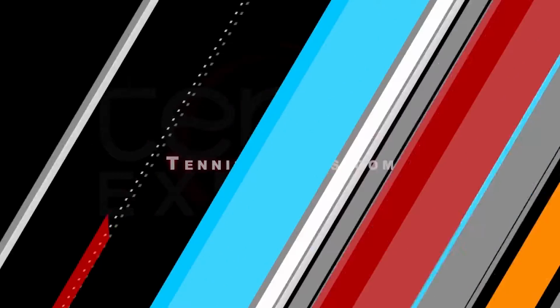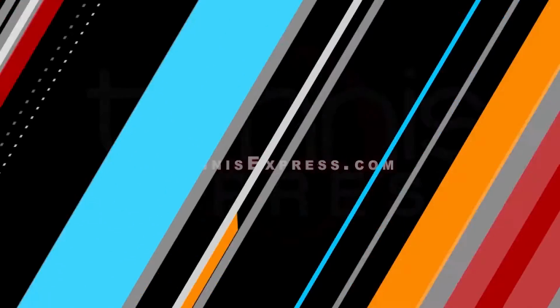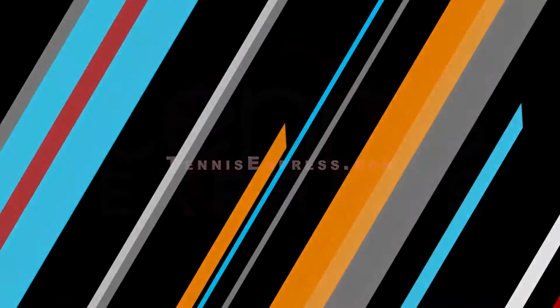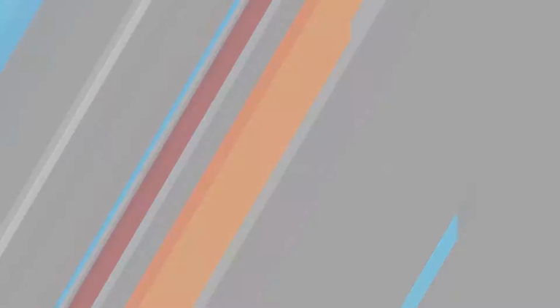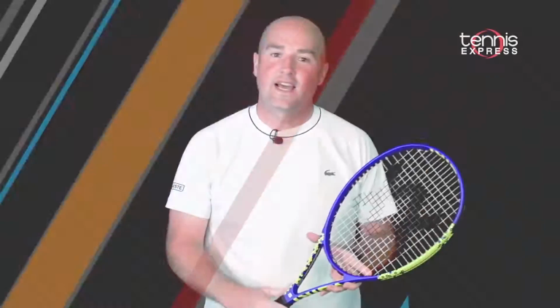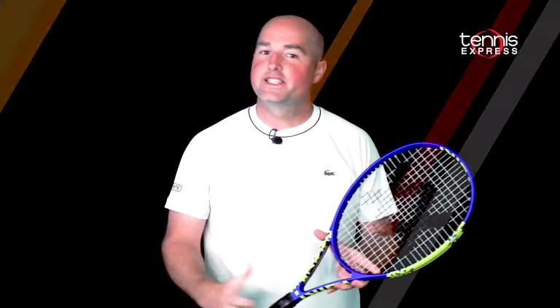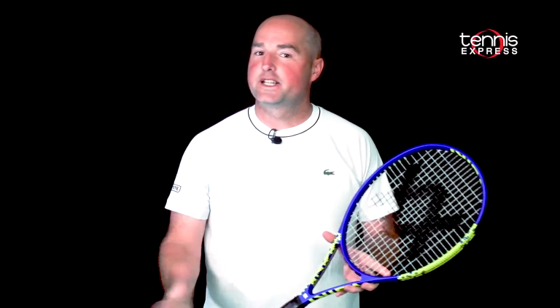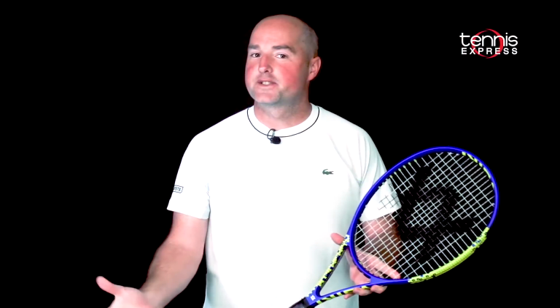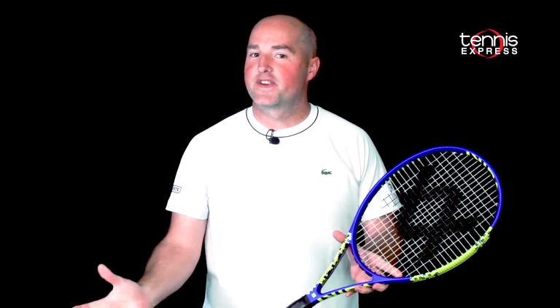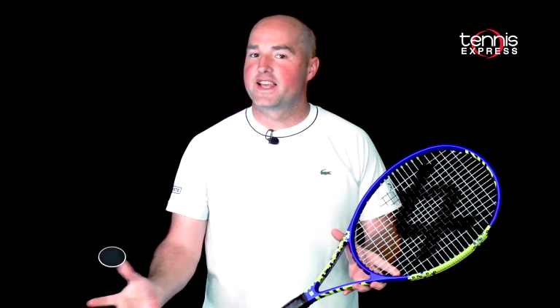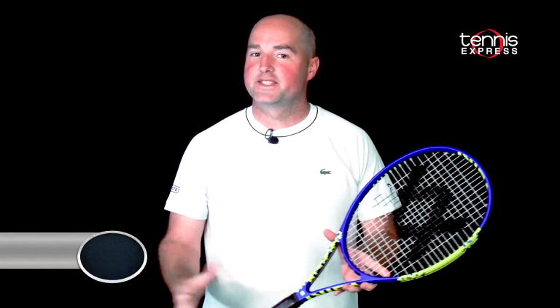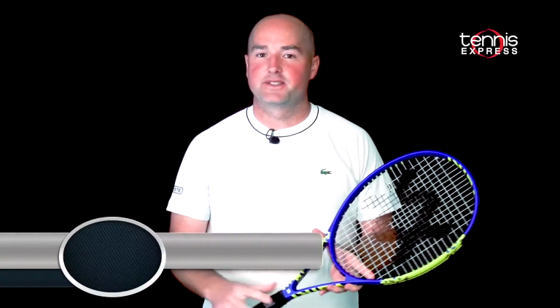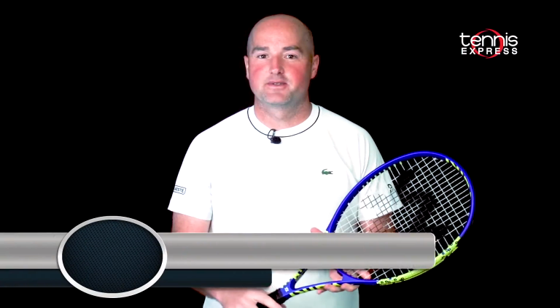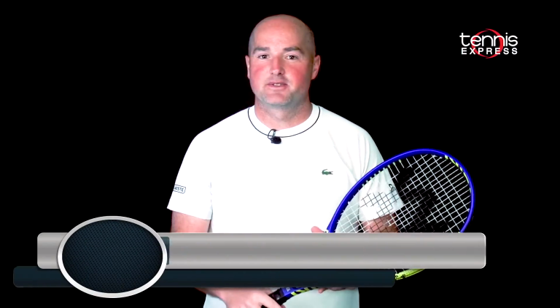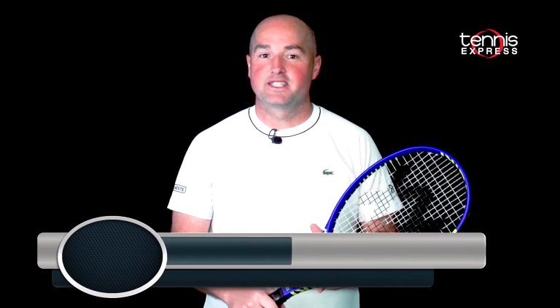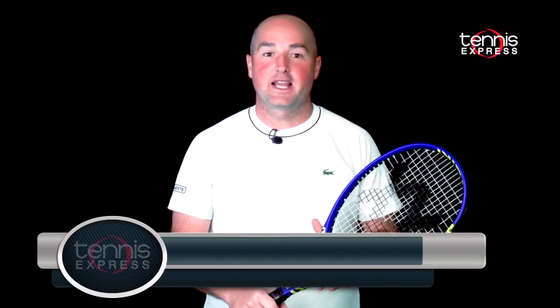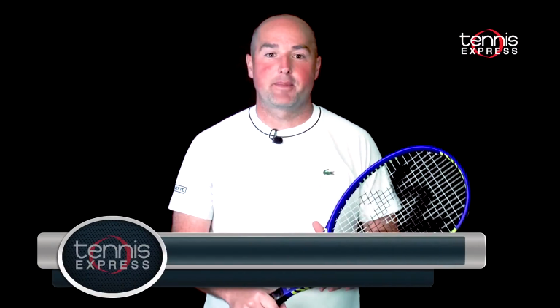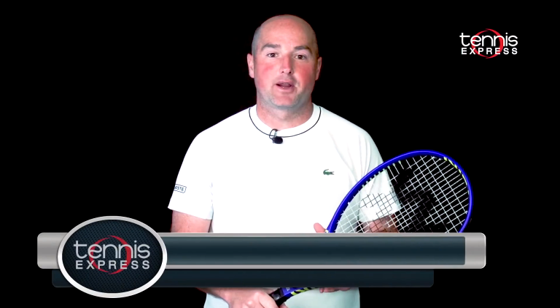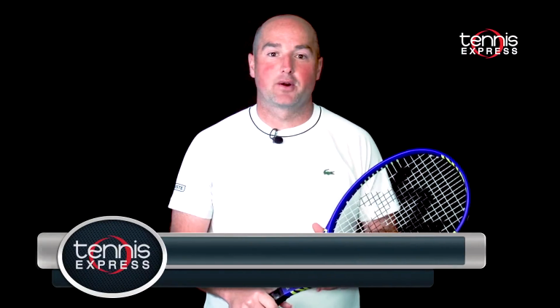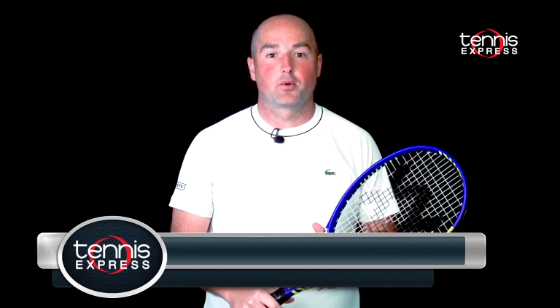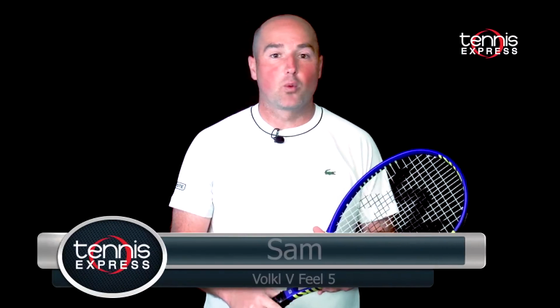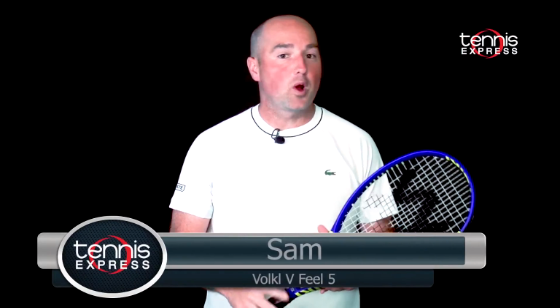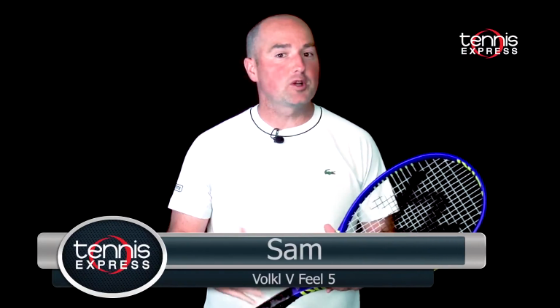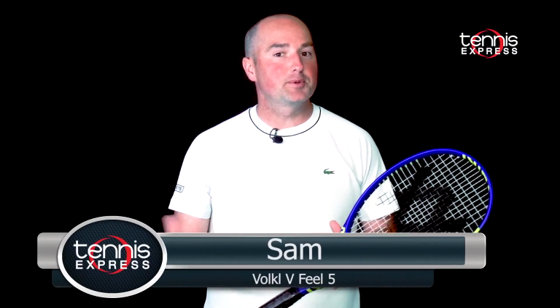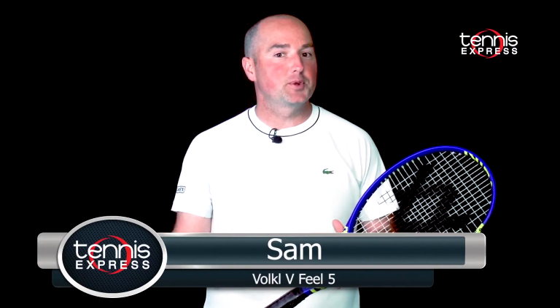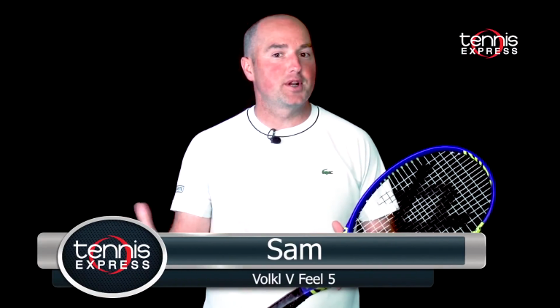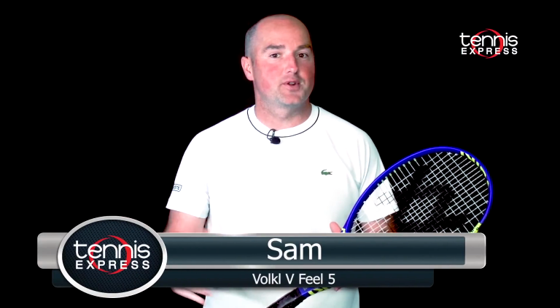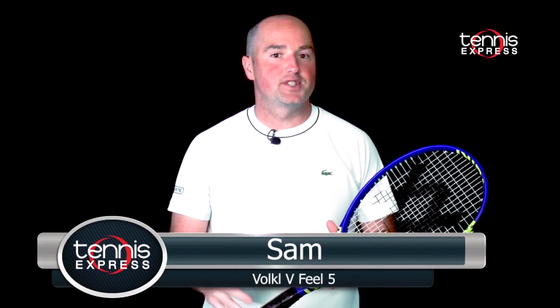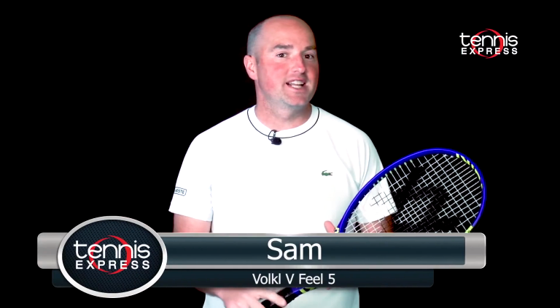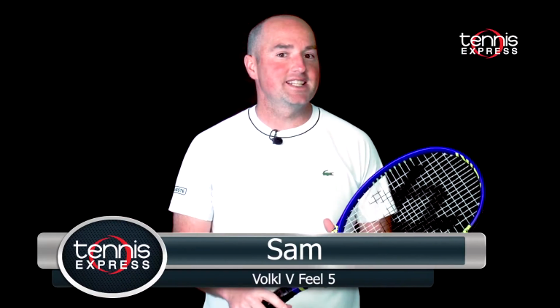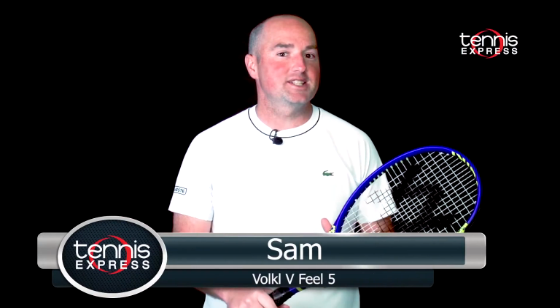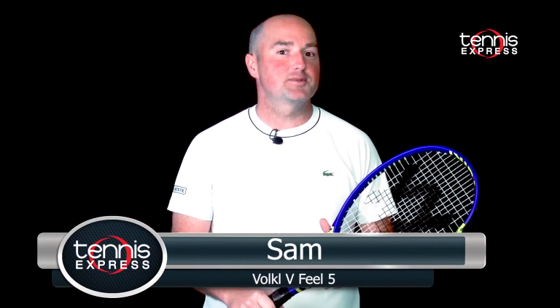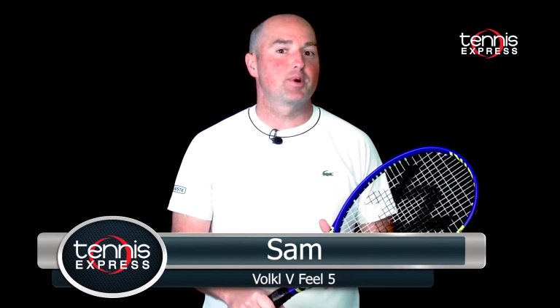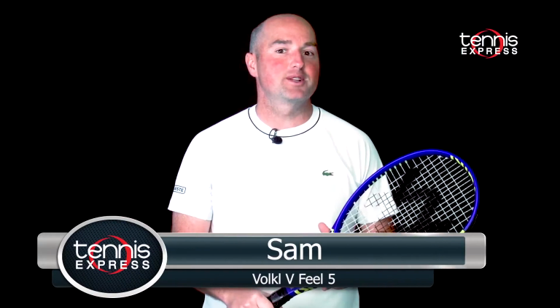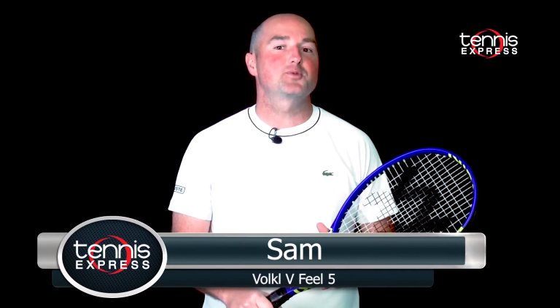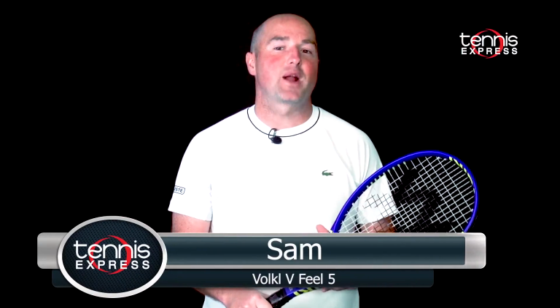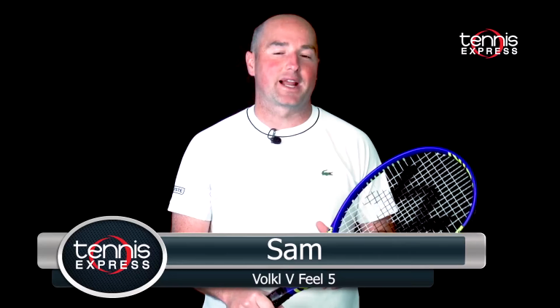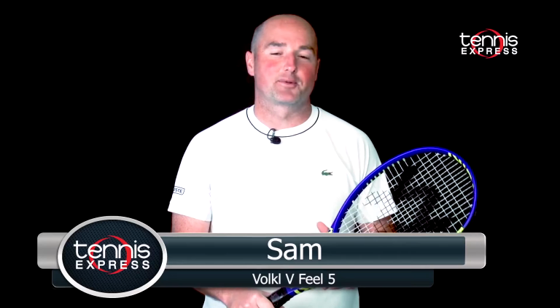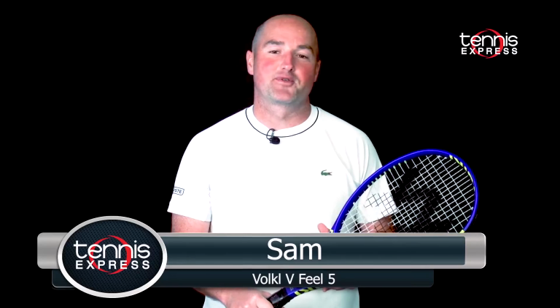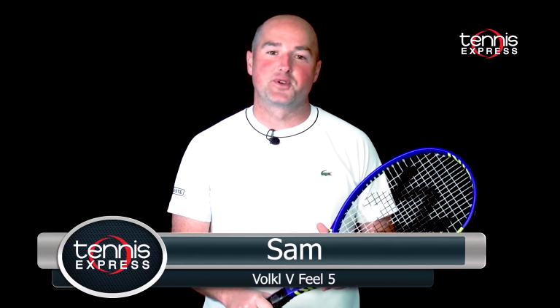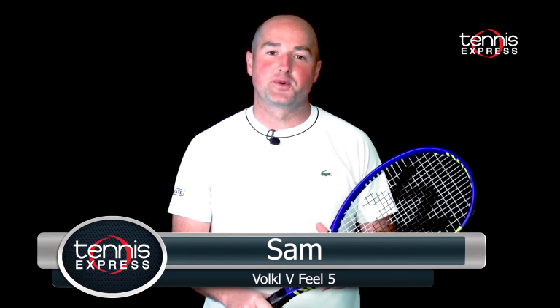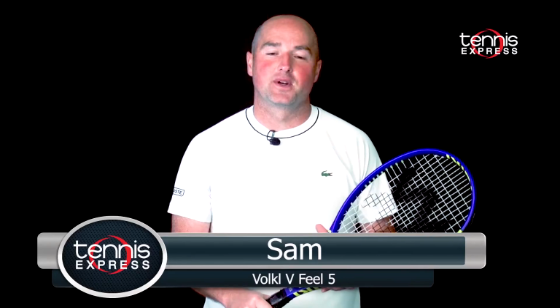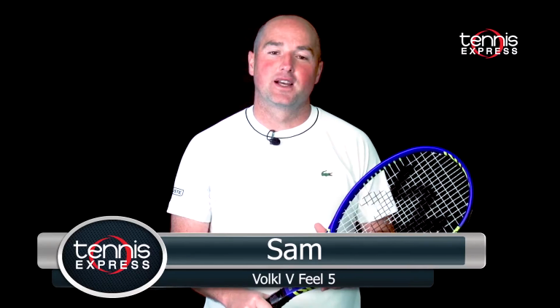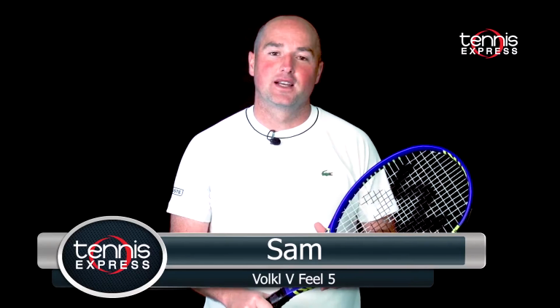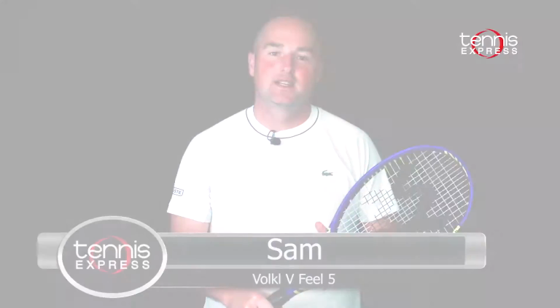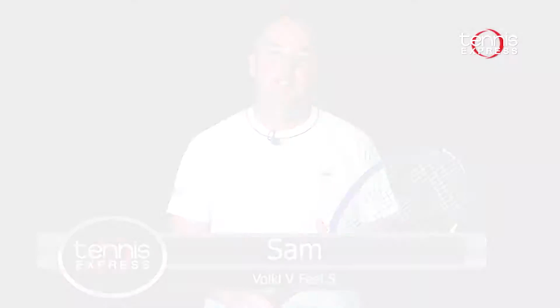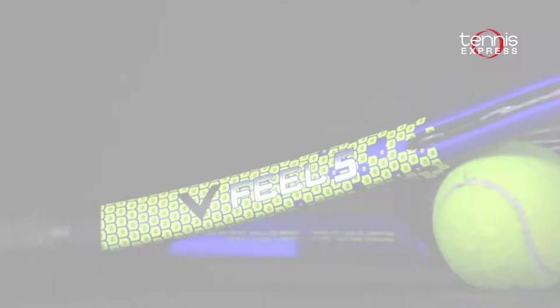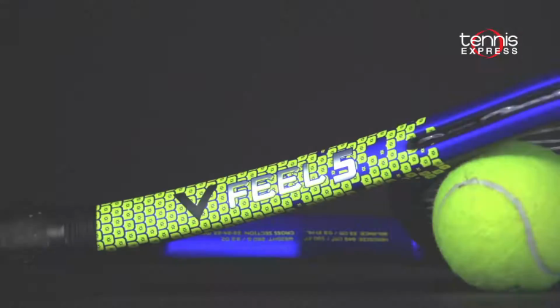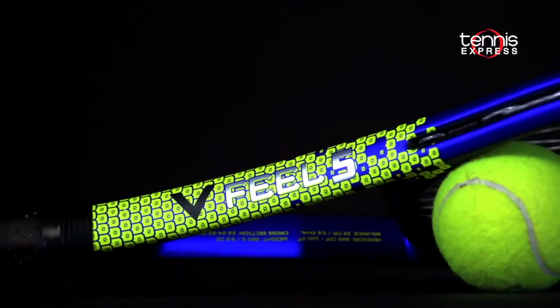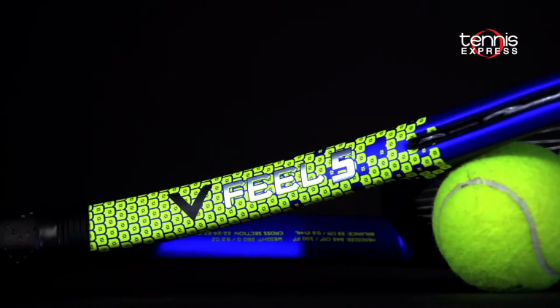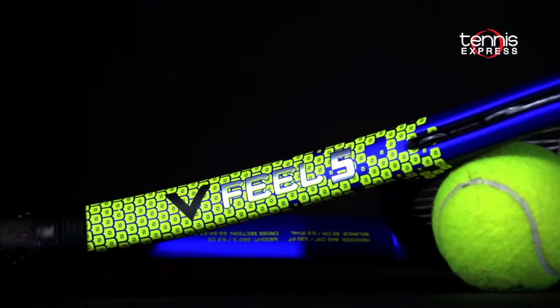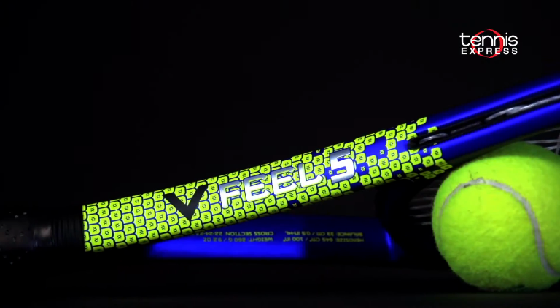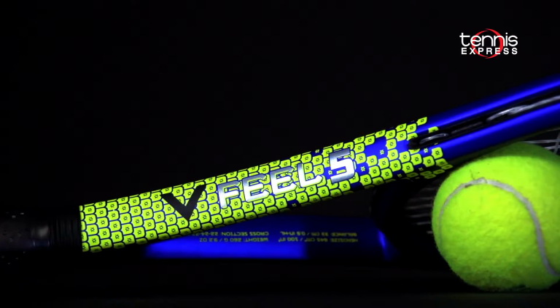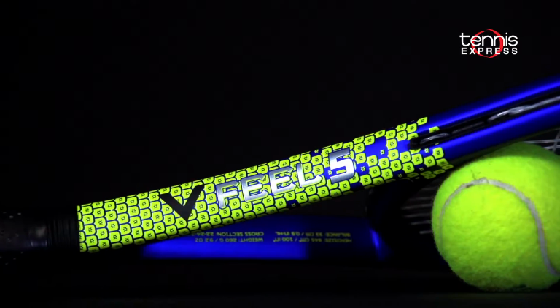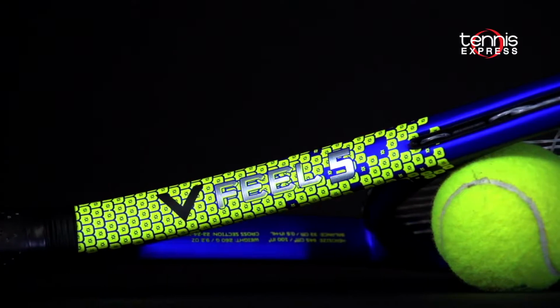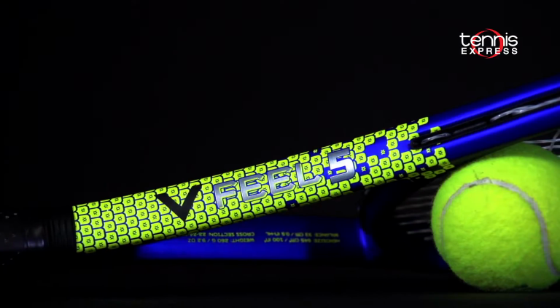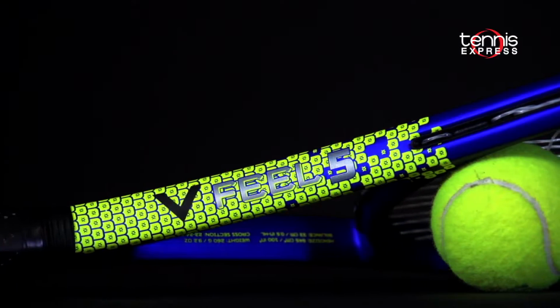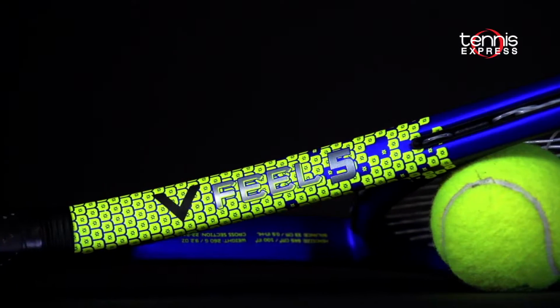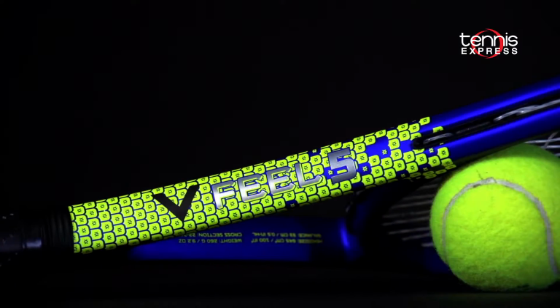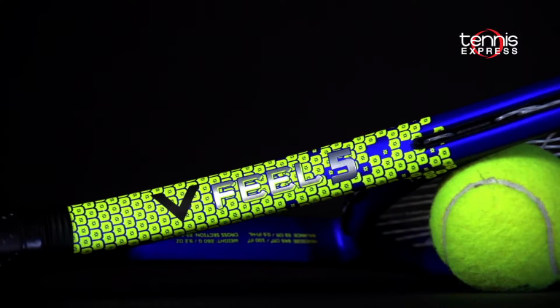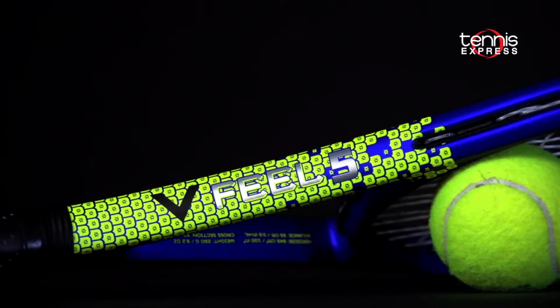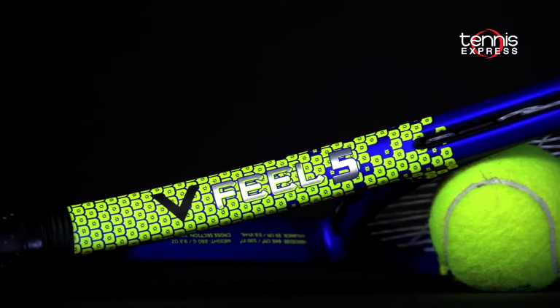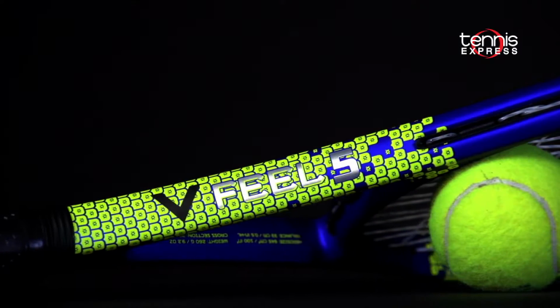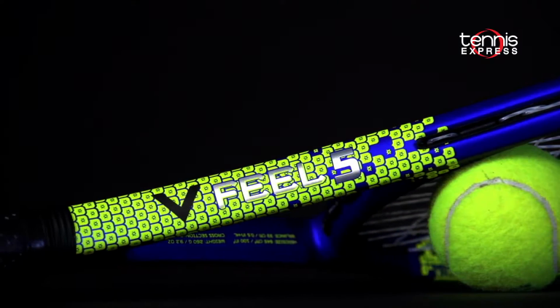Hey tennis fans, Sam here. Welcome to another Tennis Express racket review. Today we're looking at Vocal's V-Feel 5.